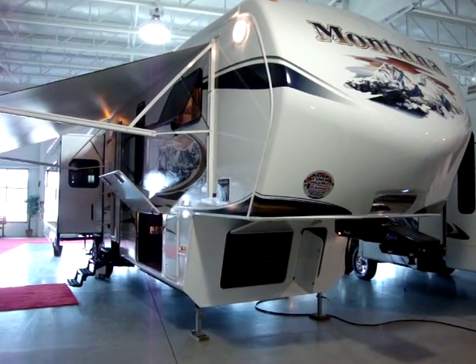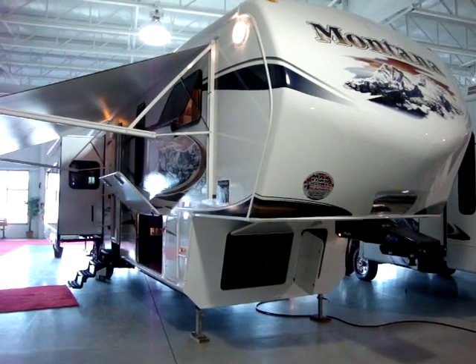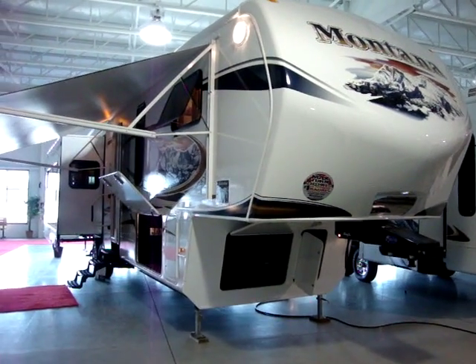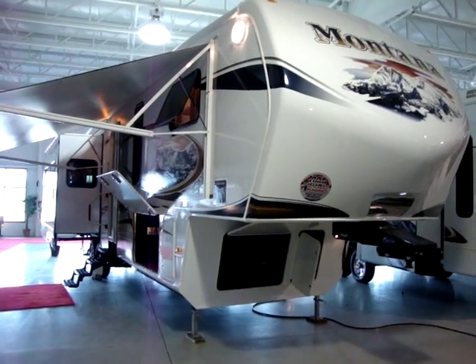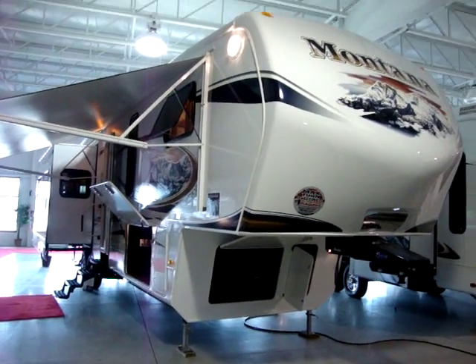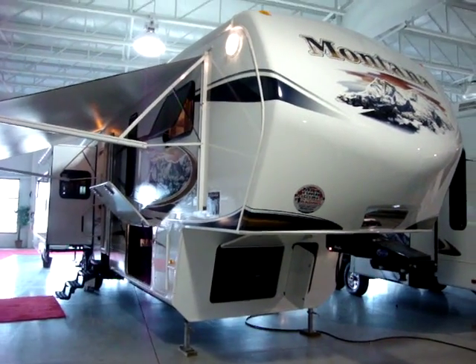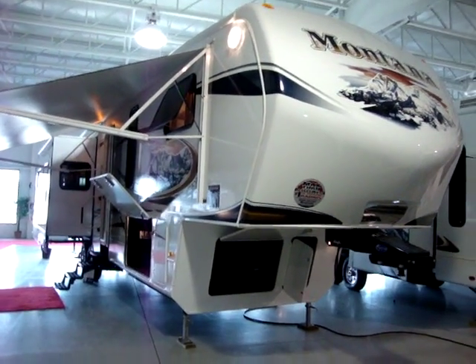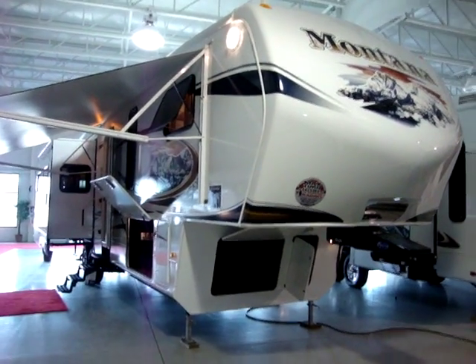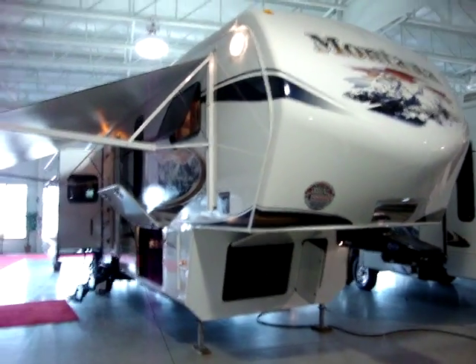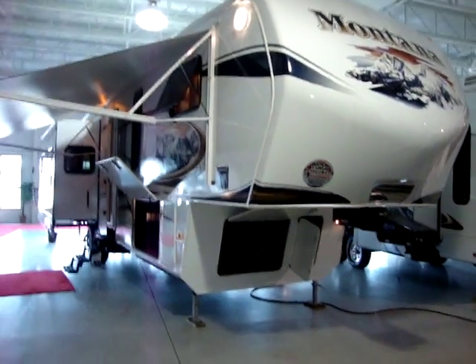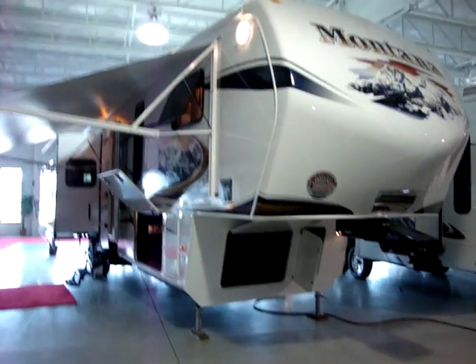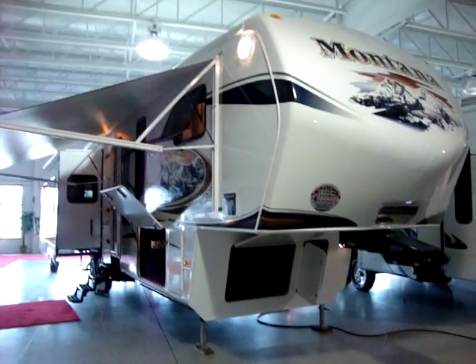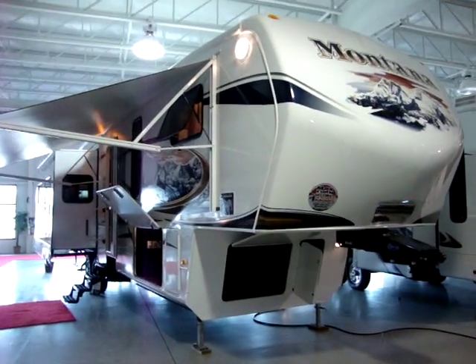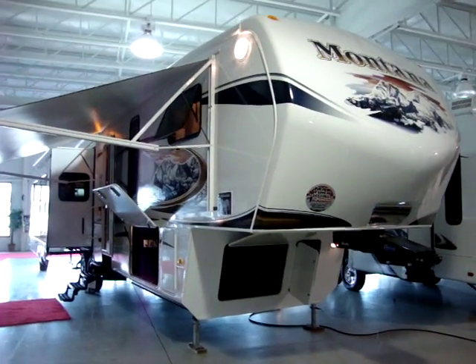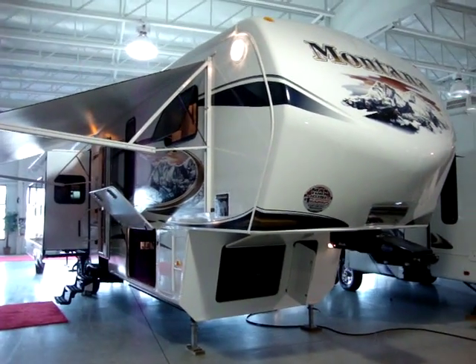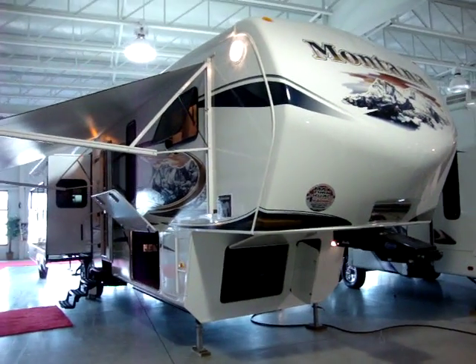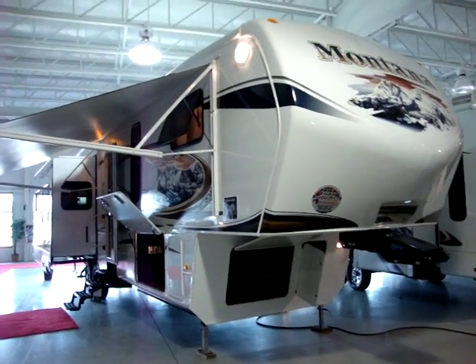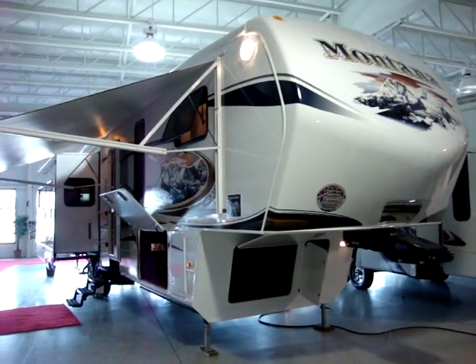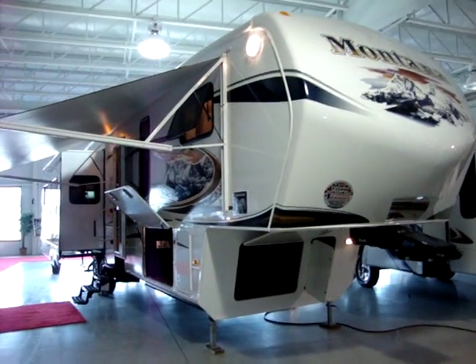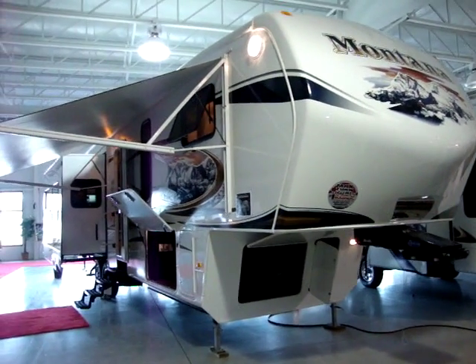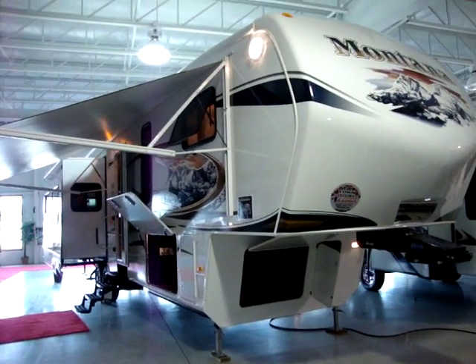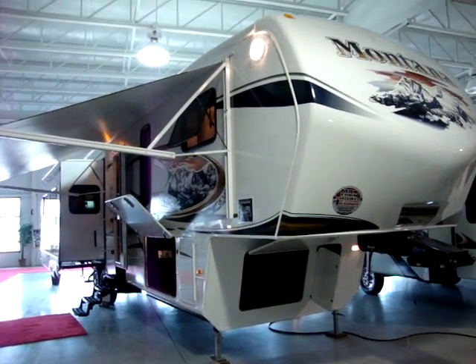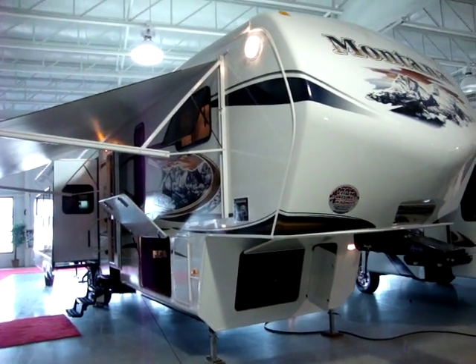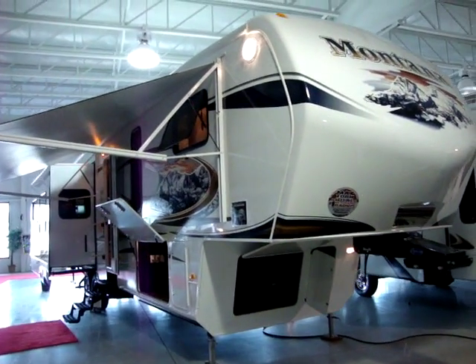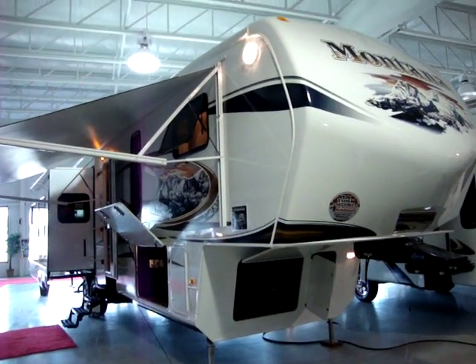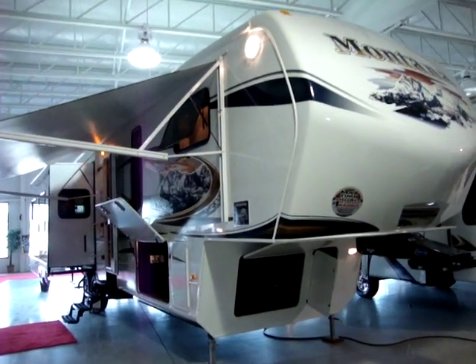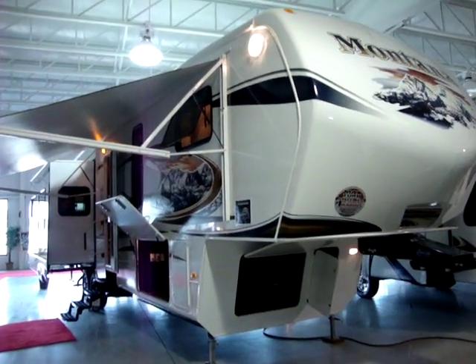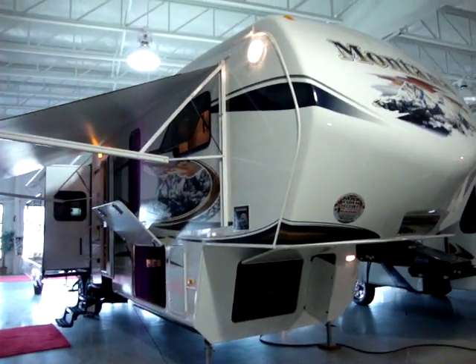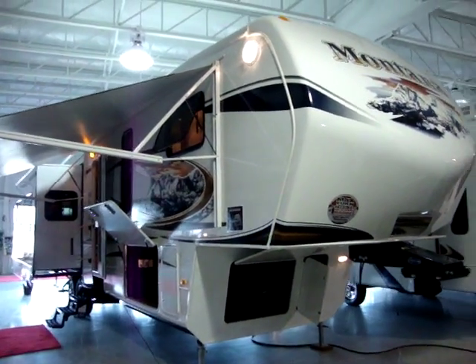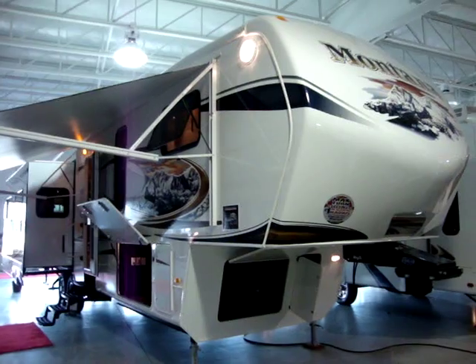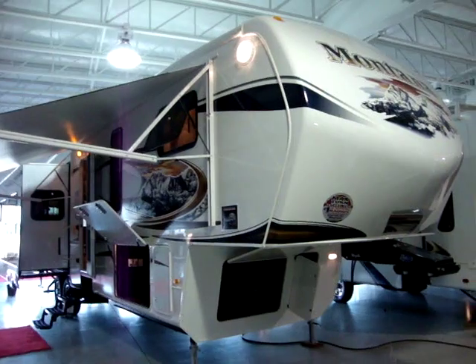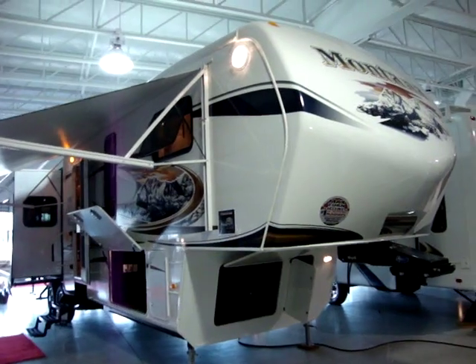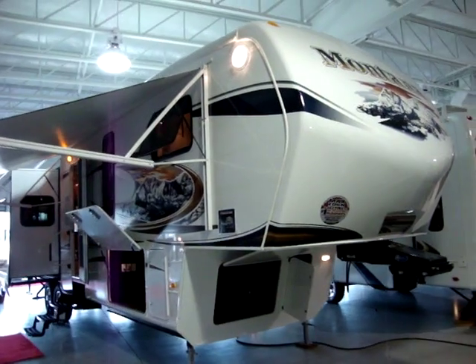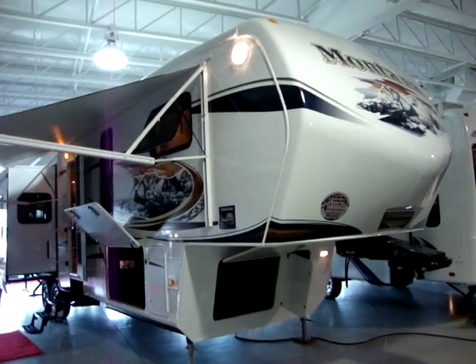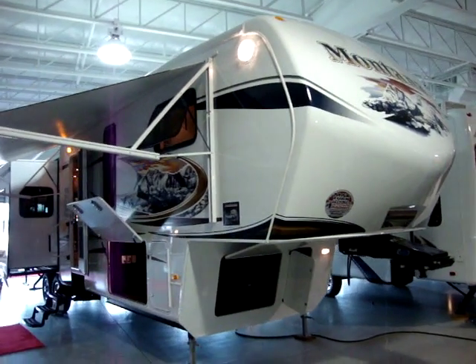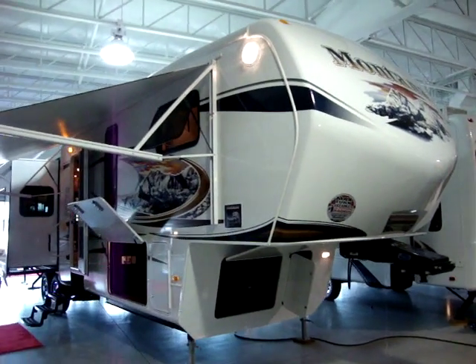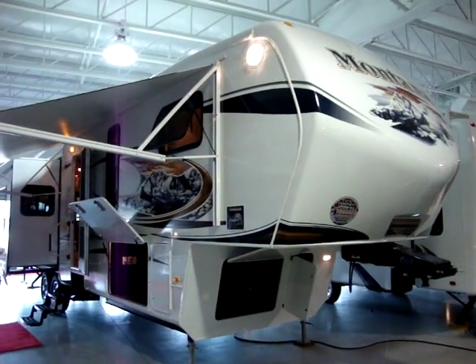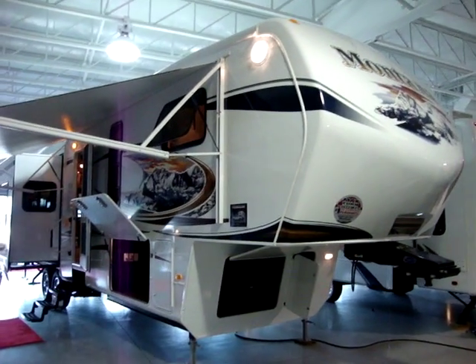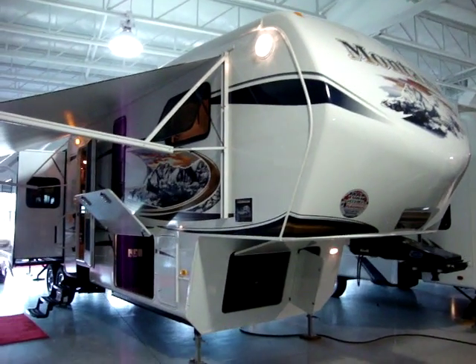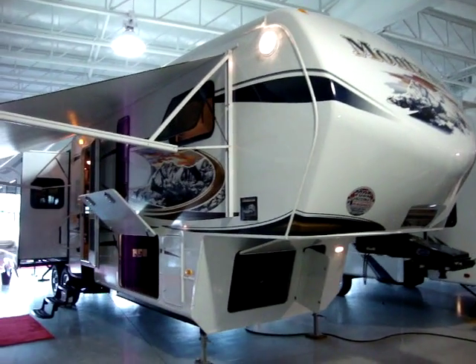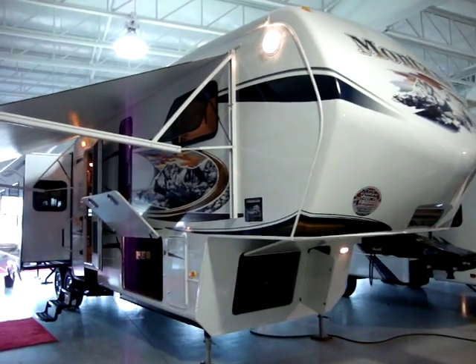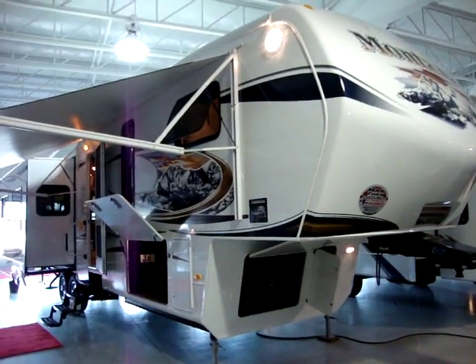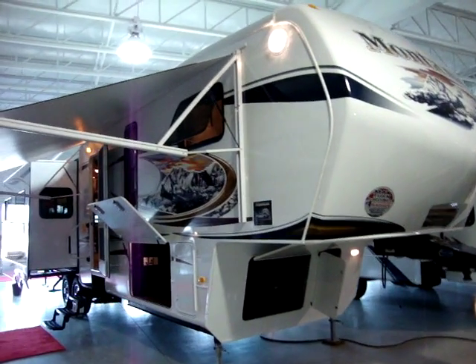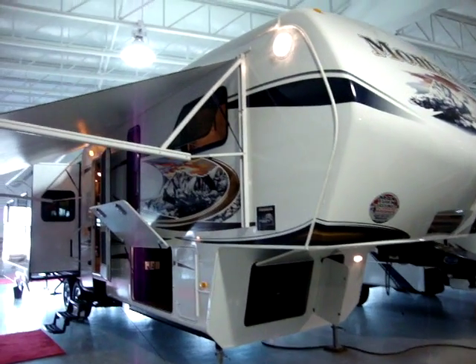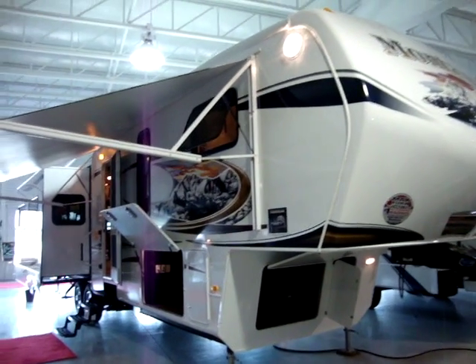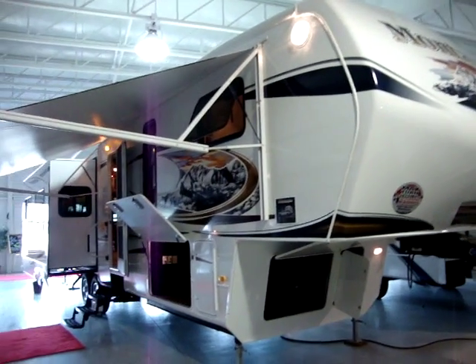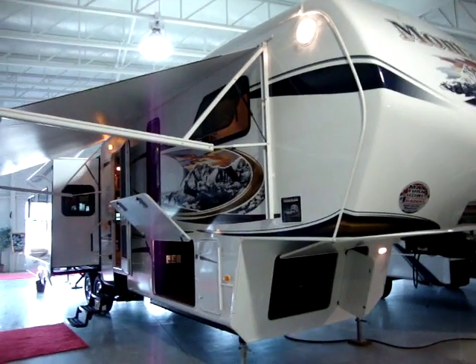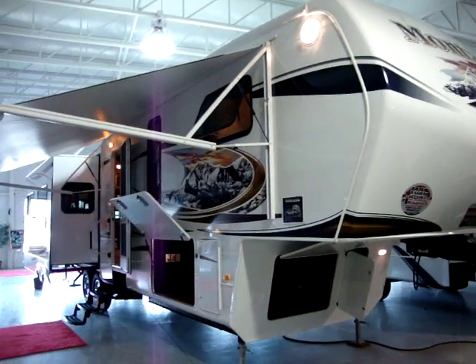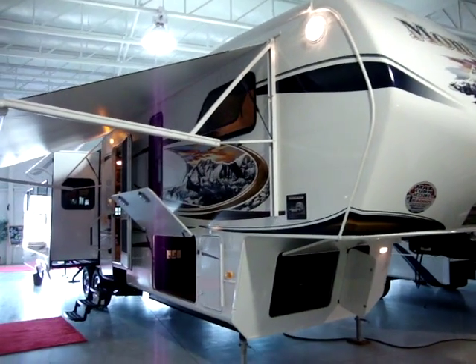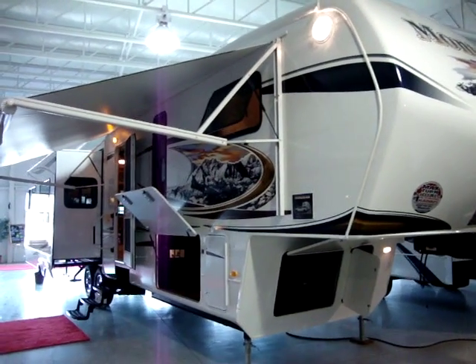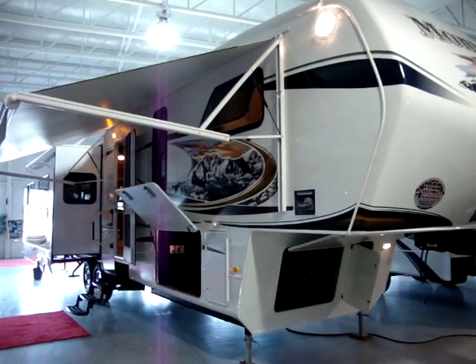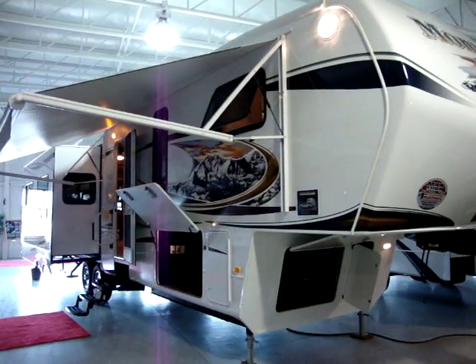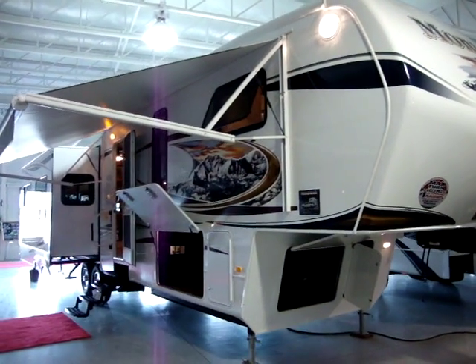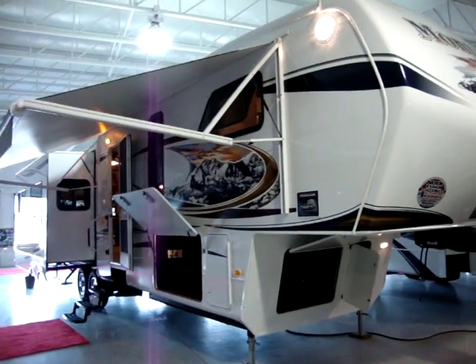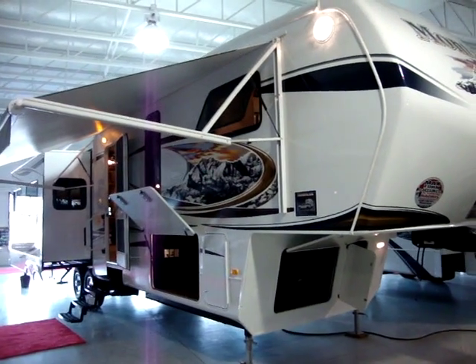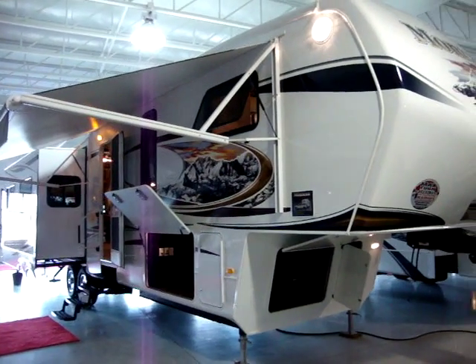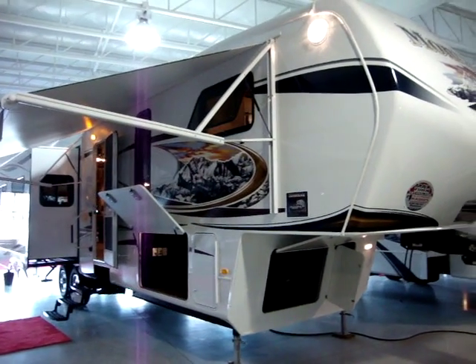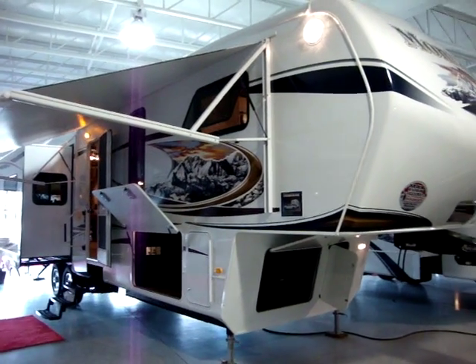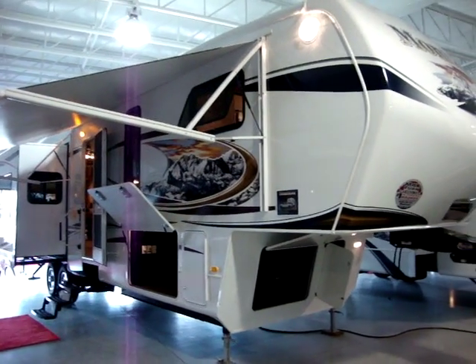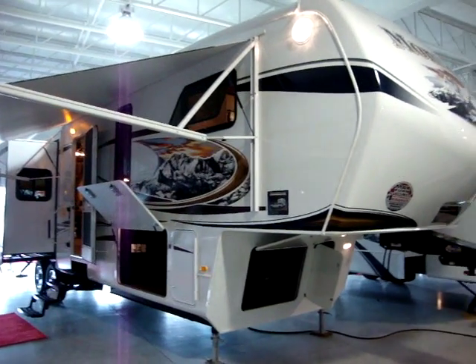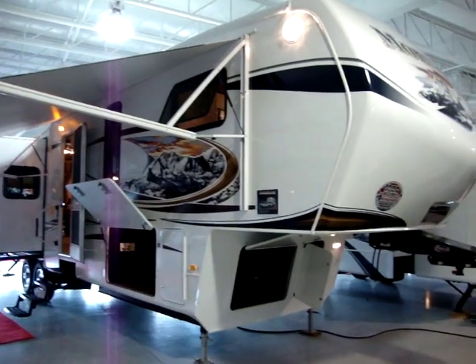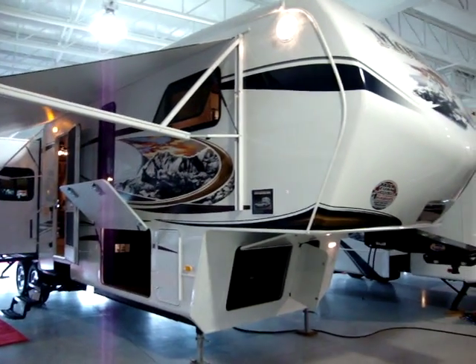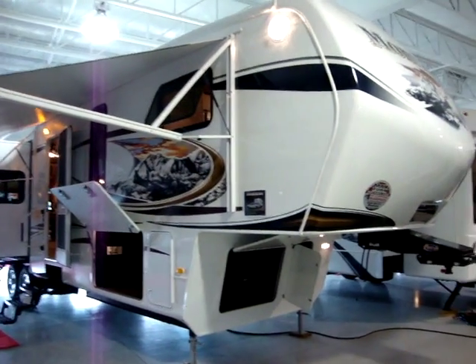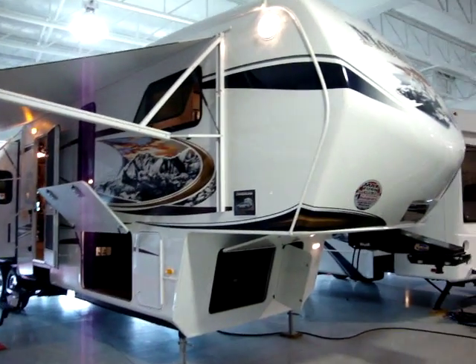Today we're looking at a new Montana 3625RE. I'm going to take a few minutes and walk you around the inside and outside of this coach.